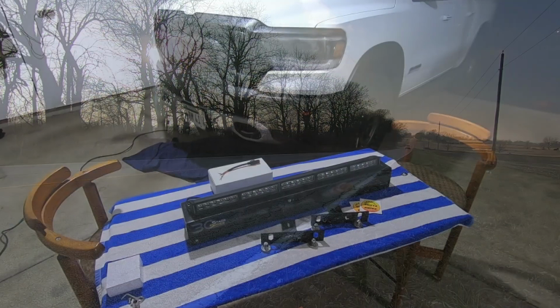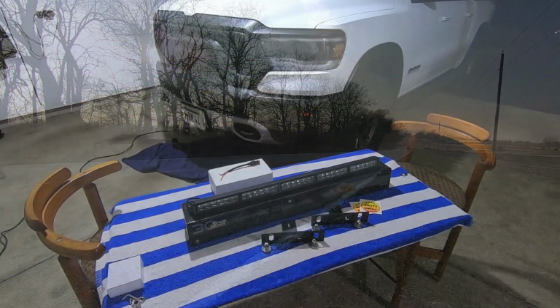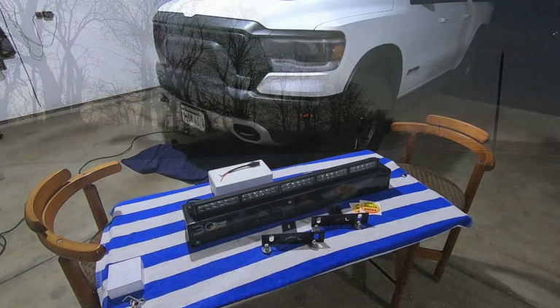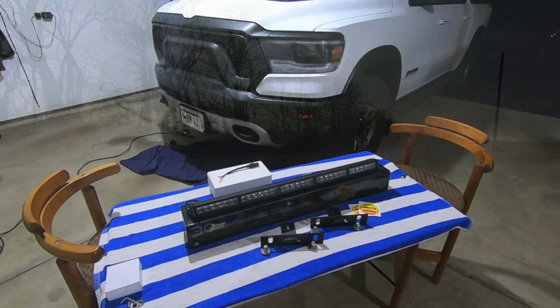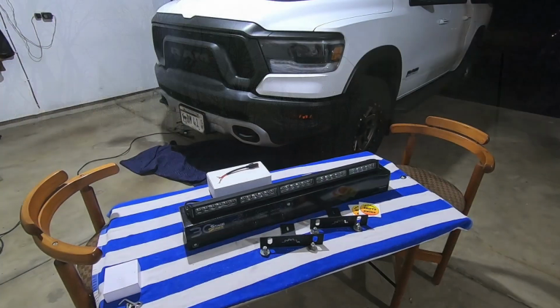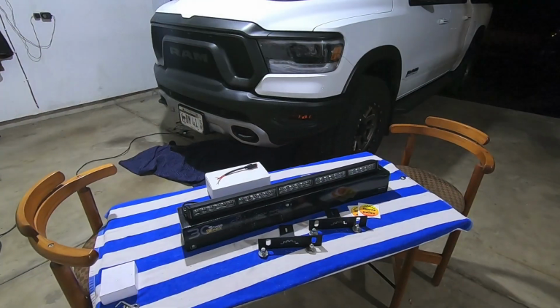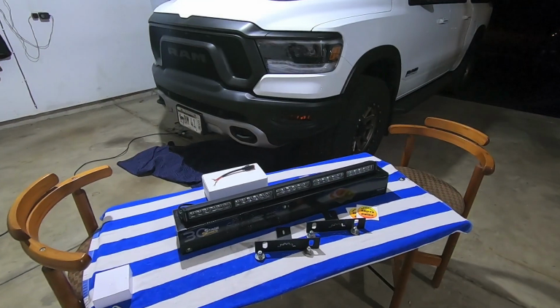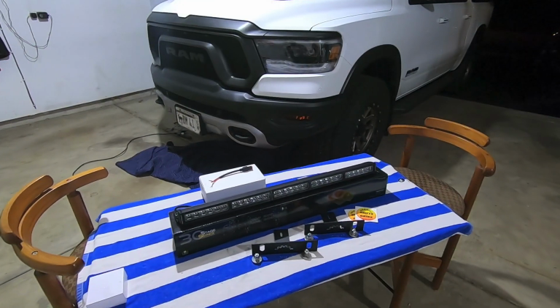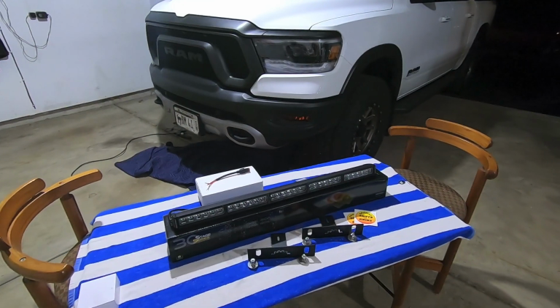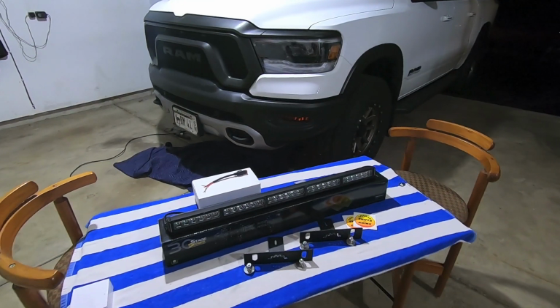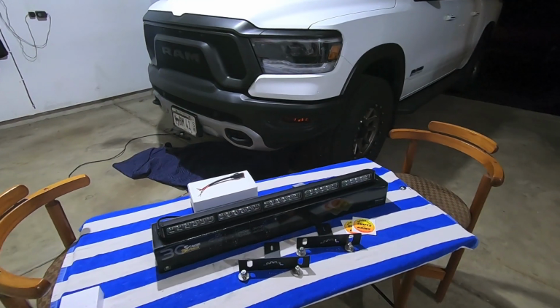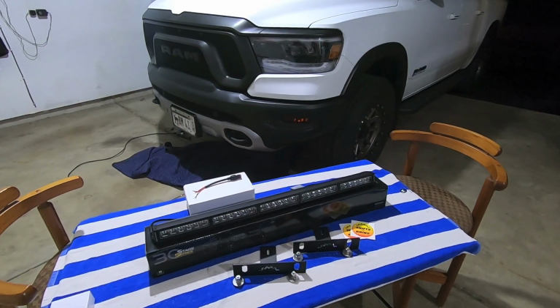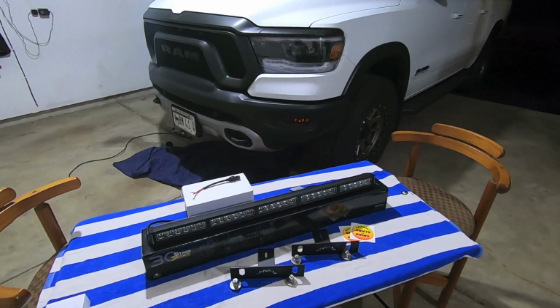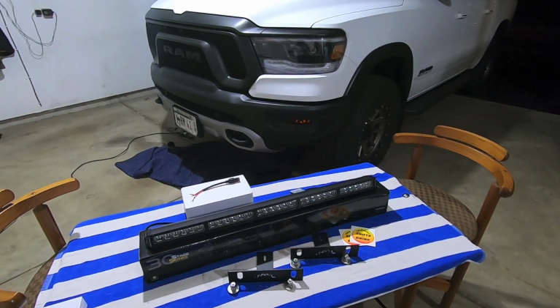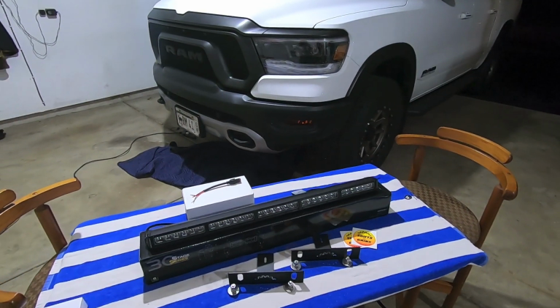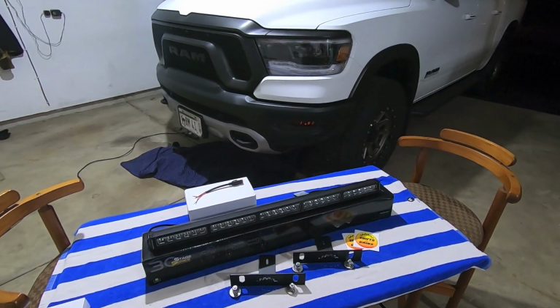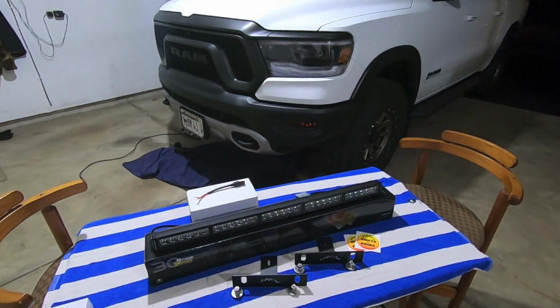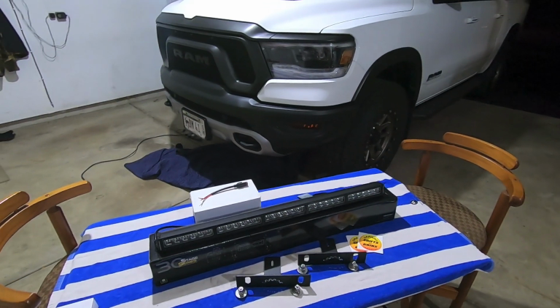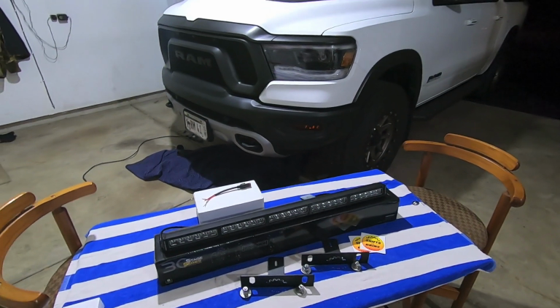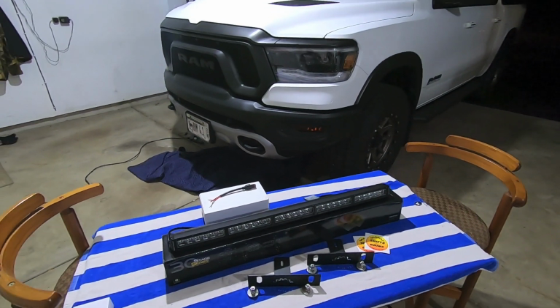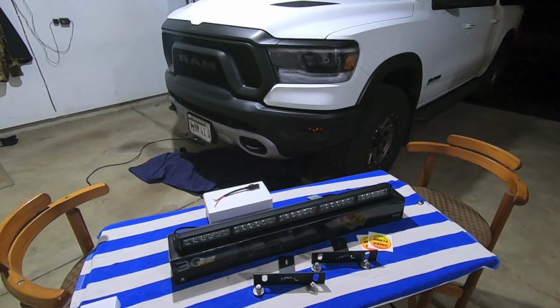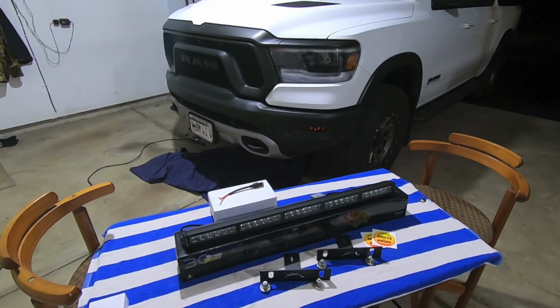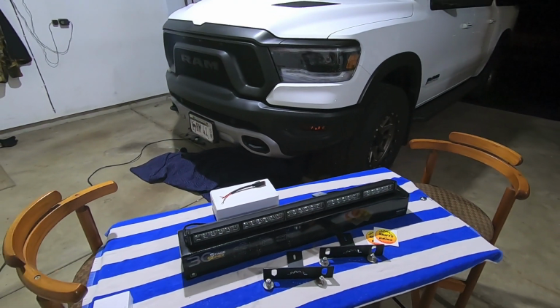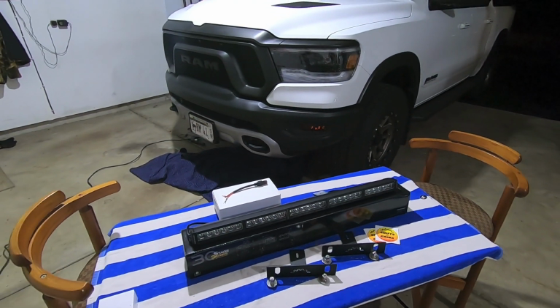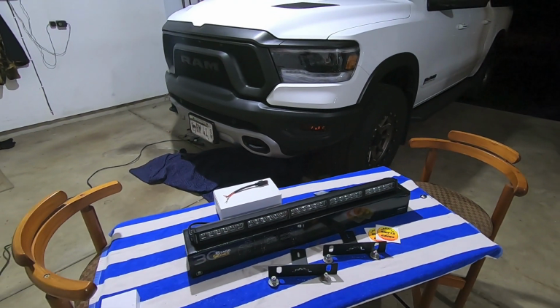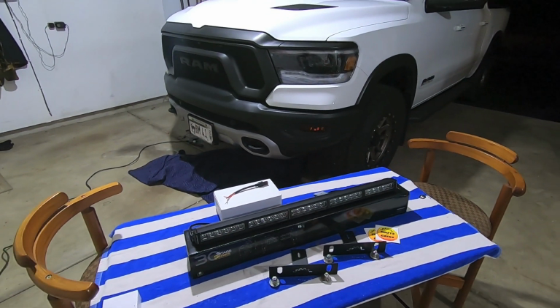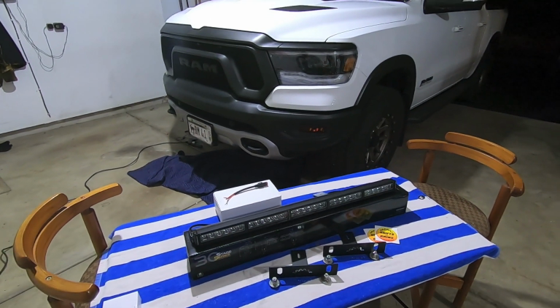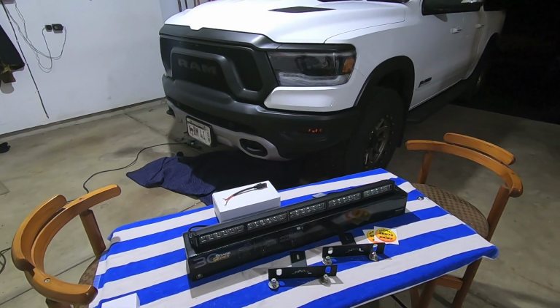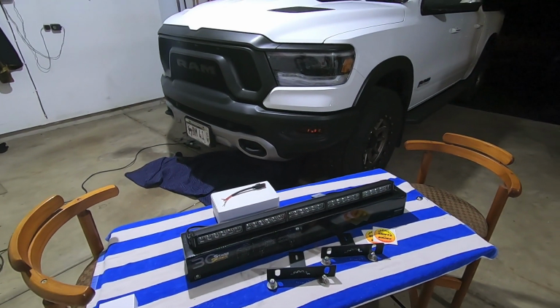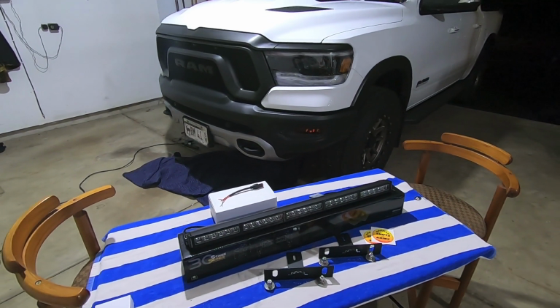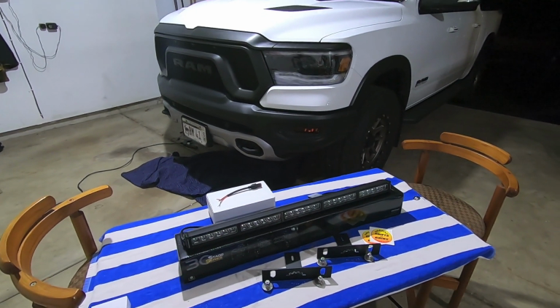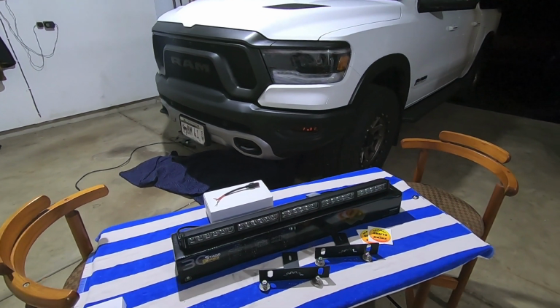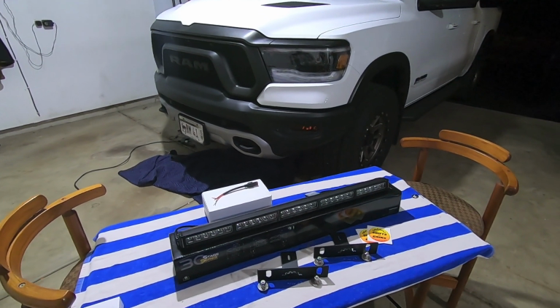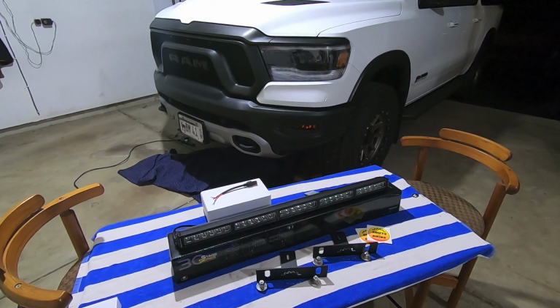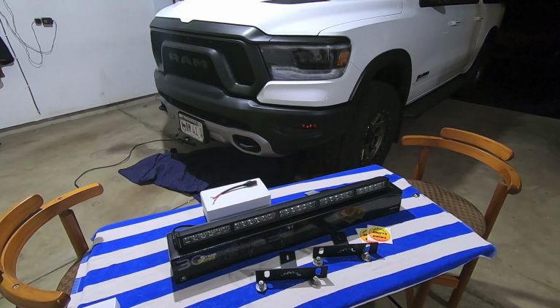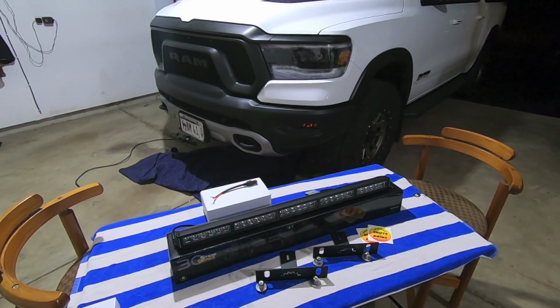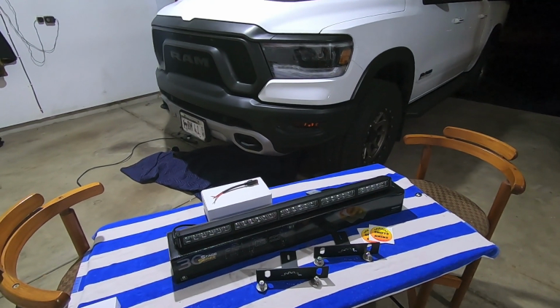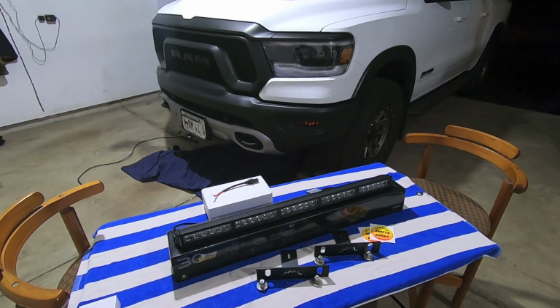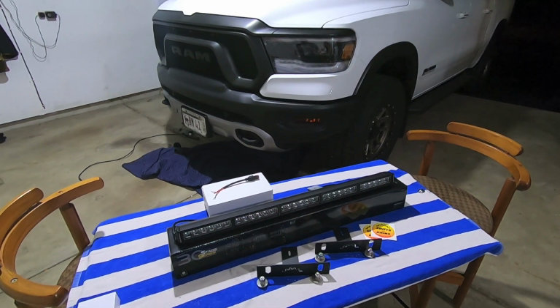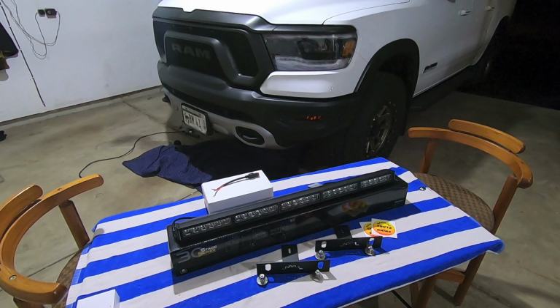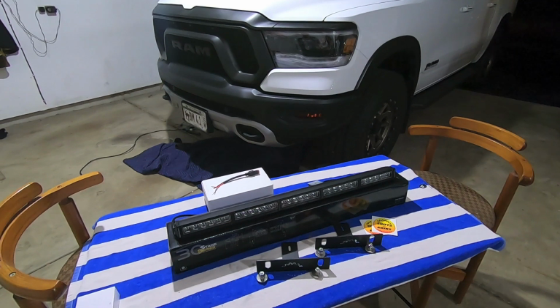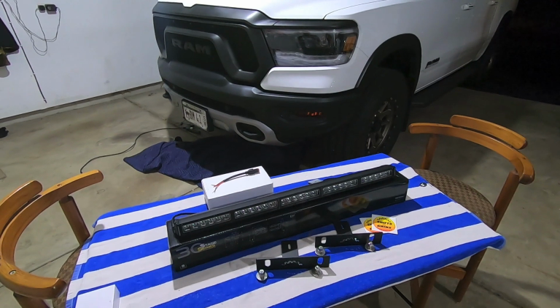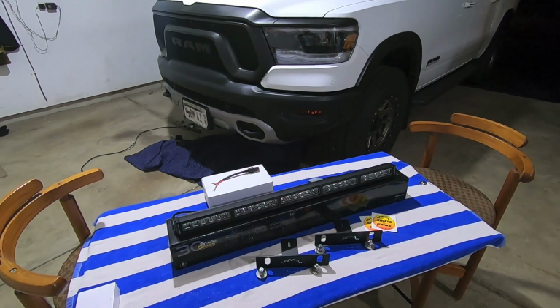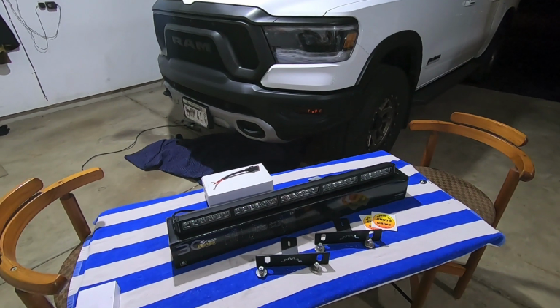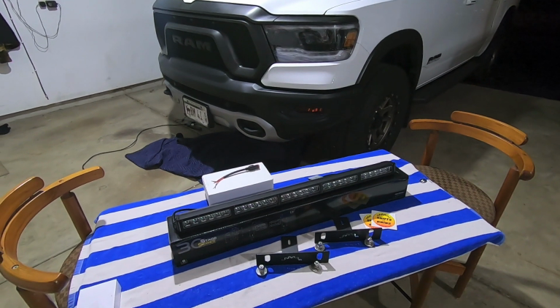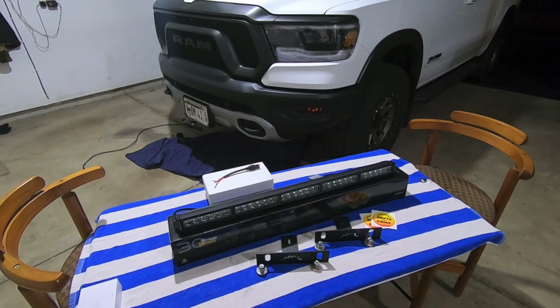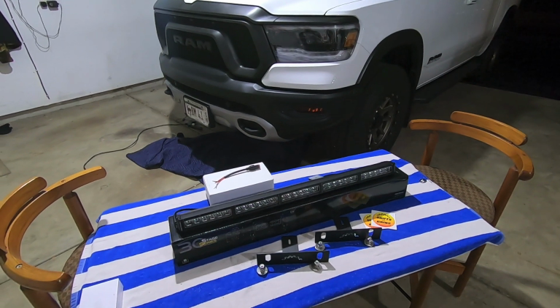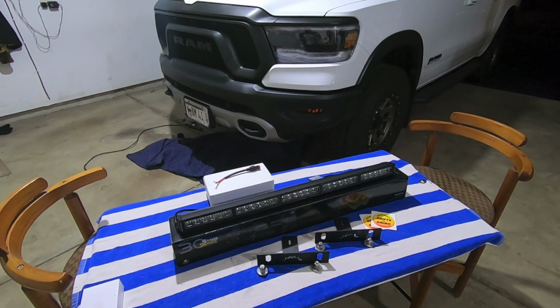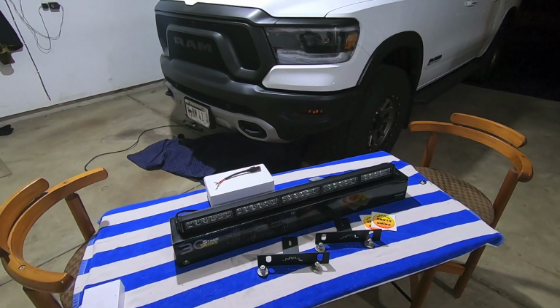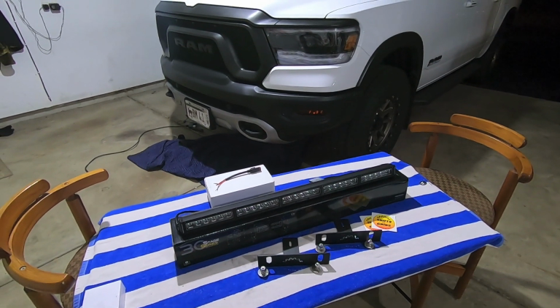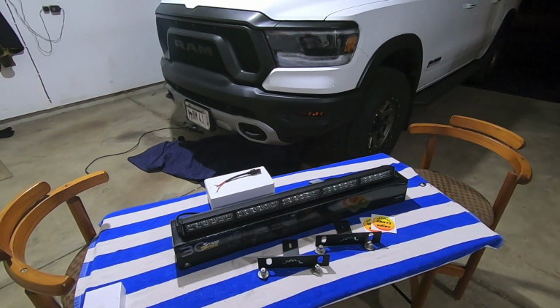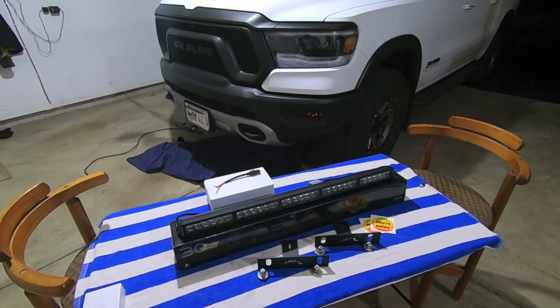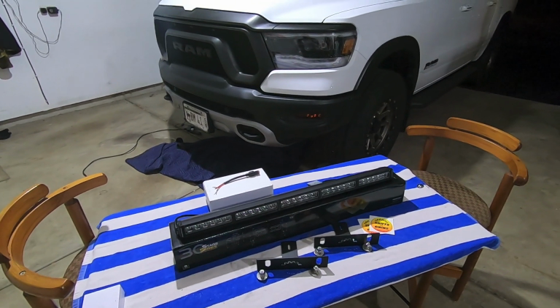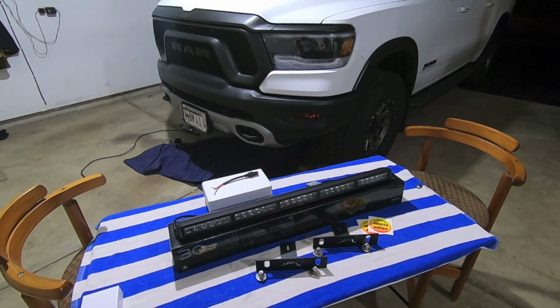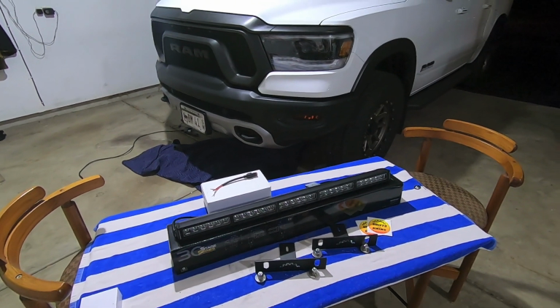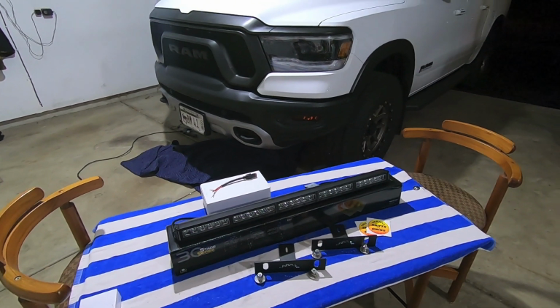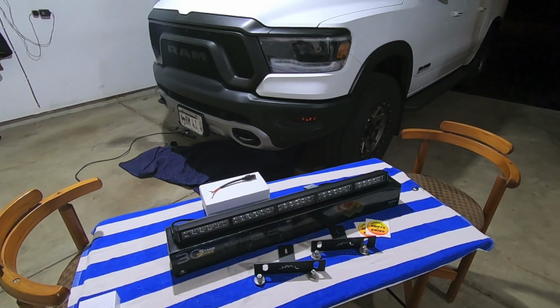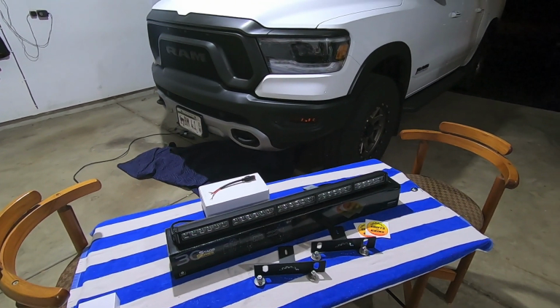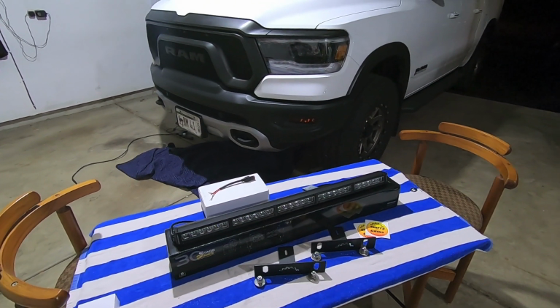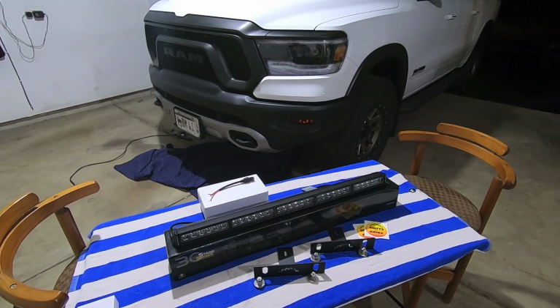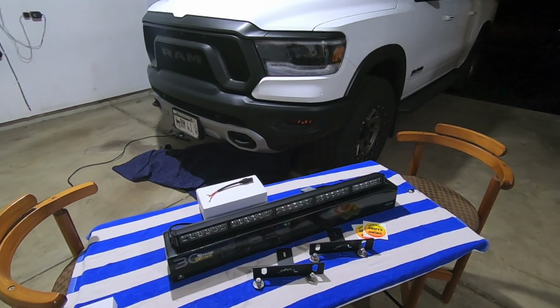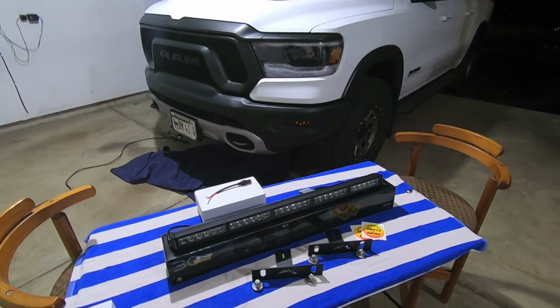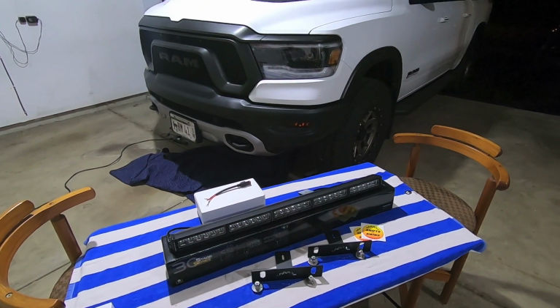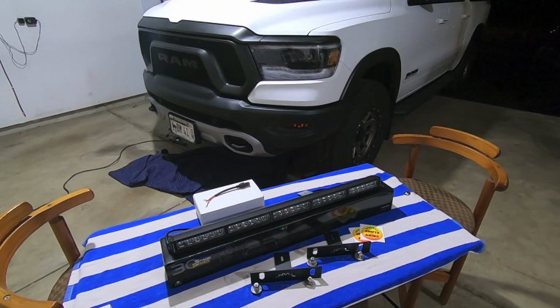Hey guys, Waterfaller41 here, and if you've been following me for a while, you know I've been teasing about a light bar bracket project that I've been working on with Shifts & Grind.